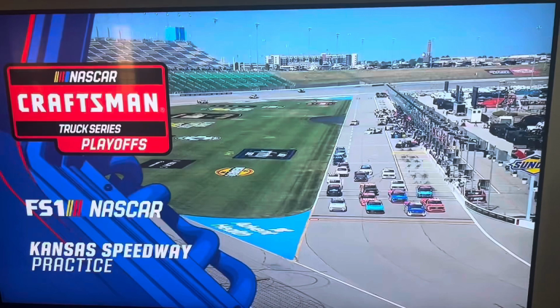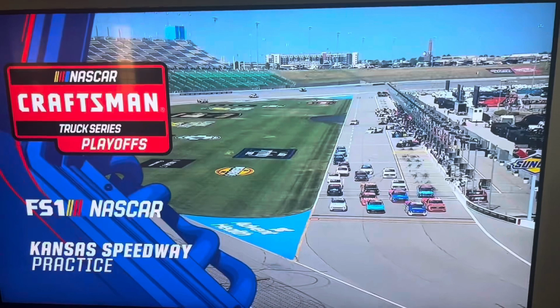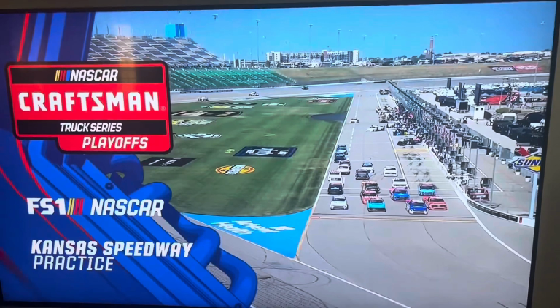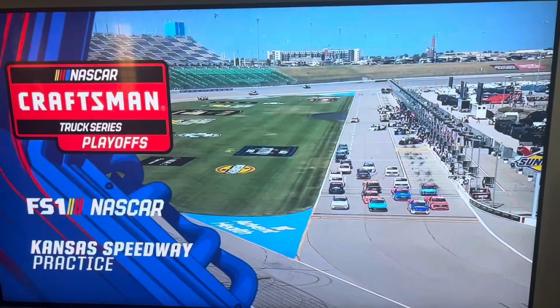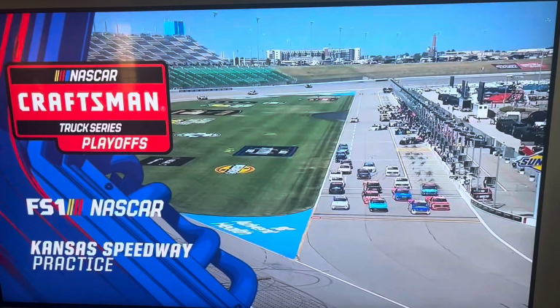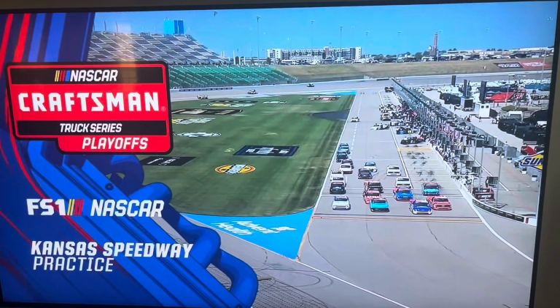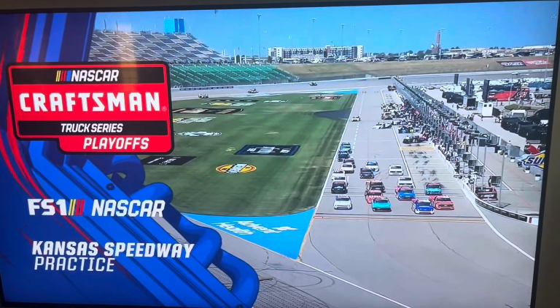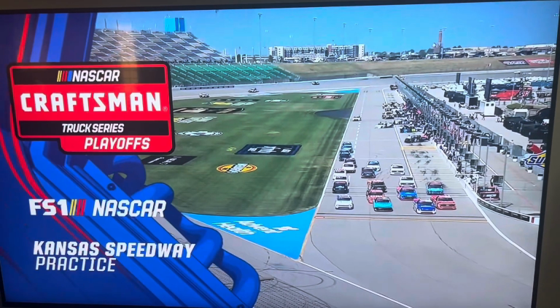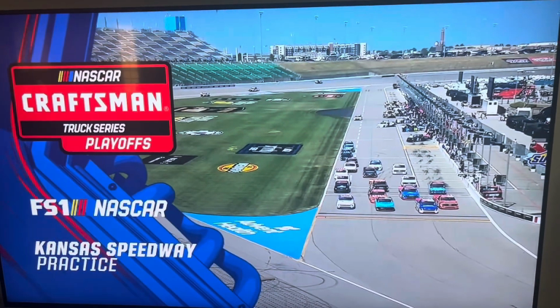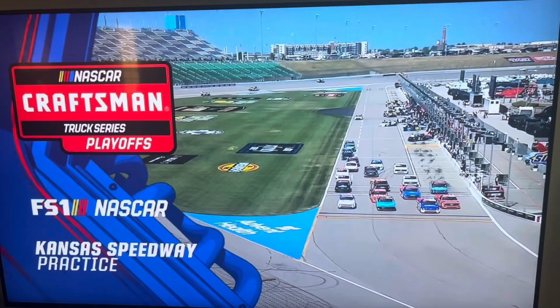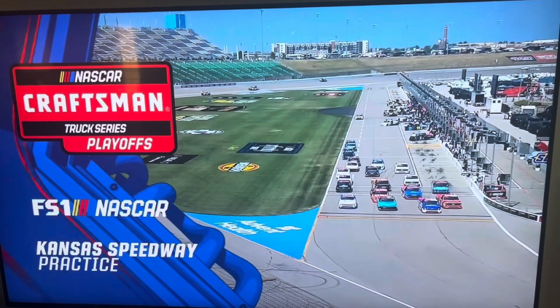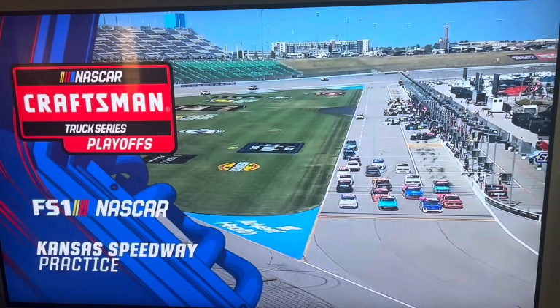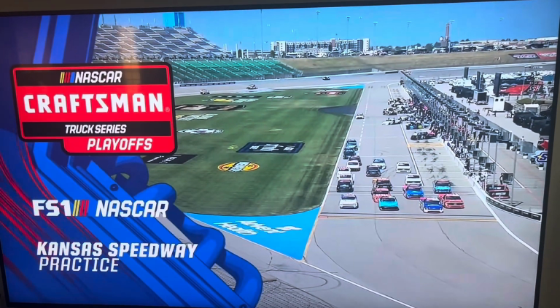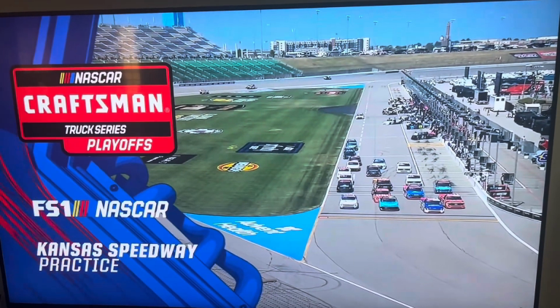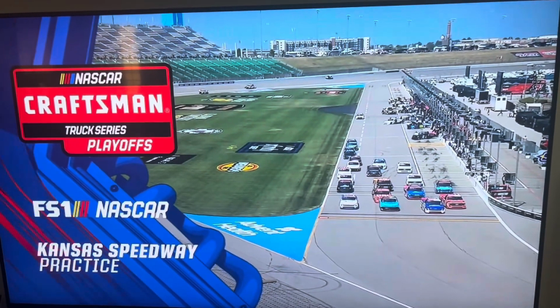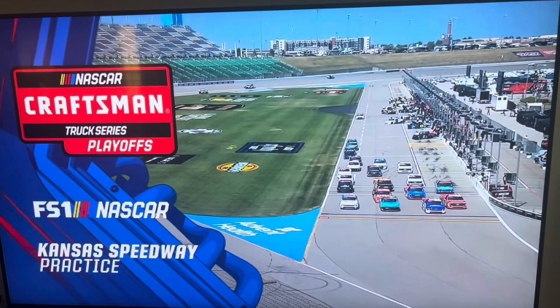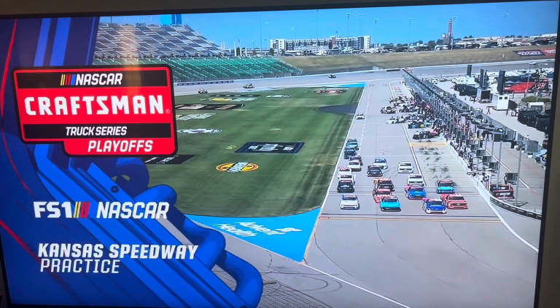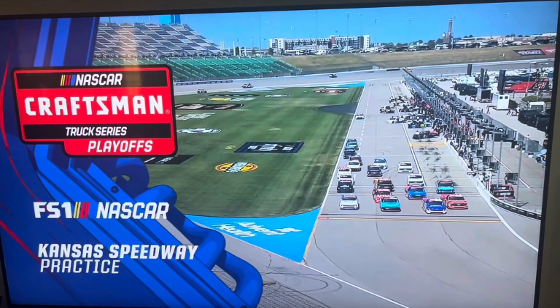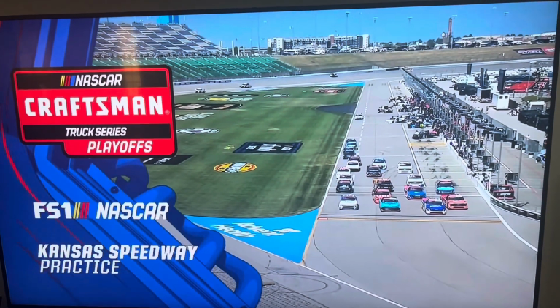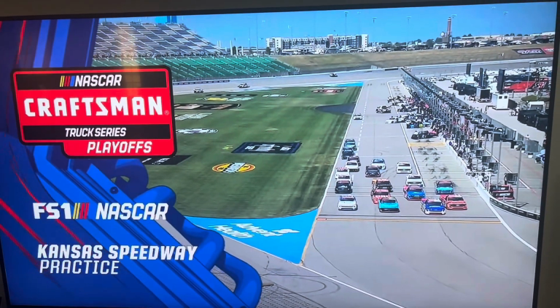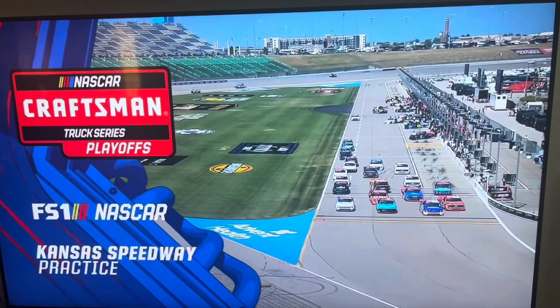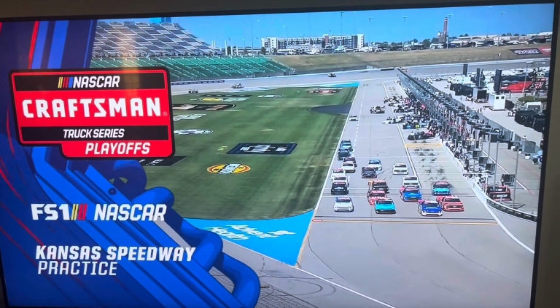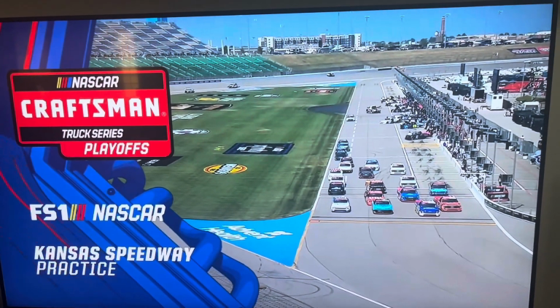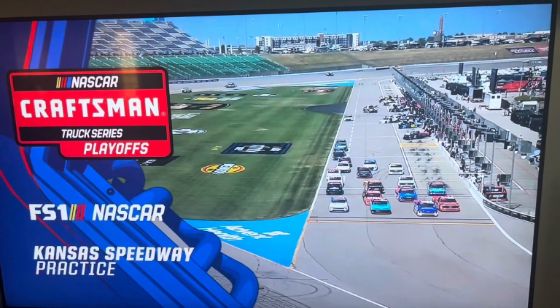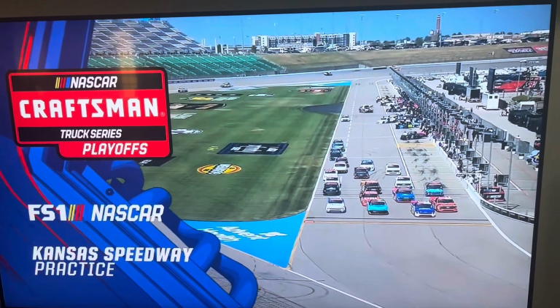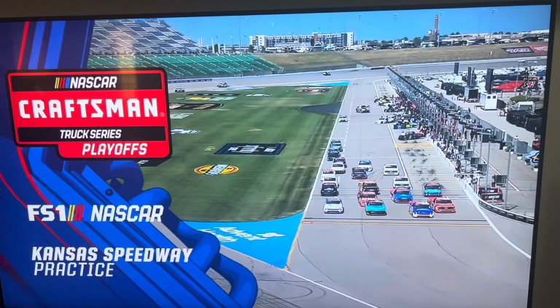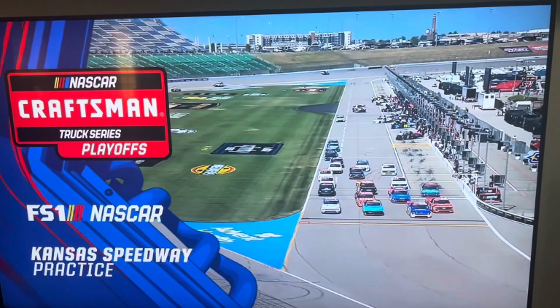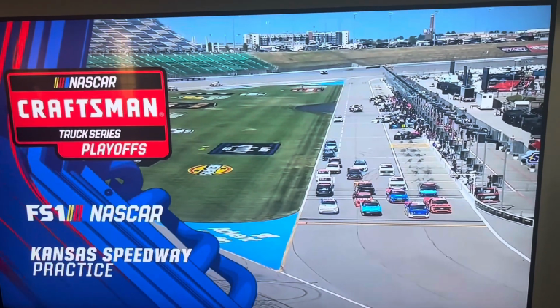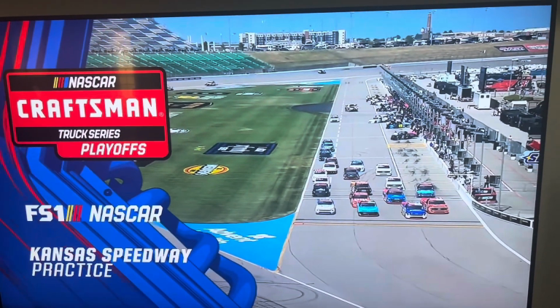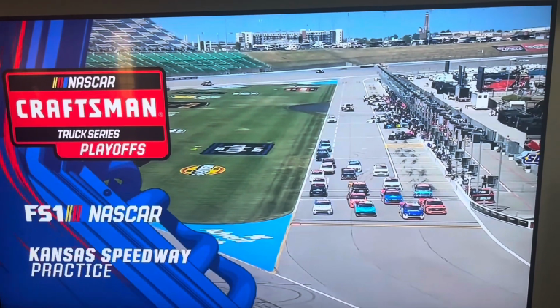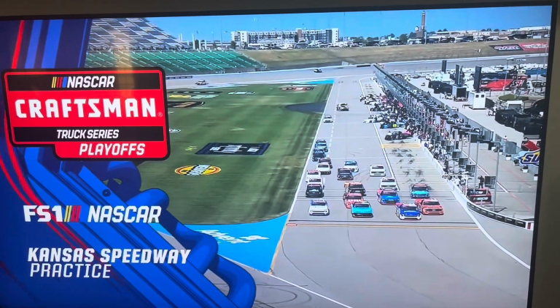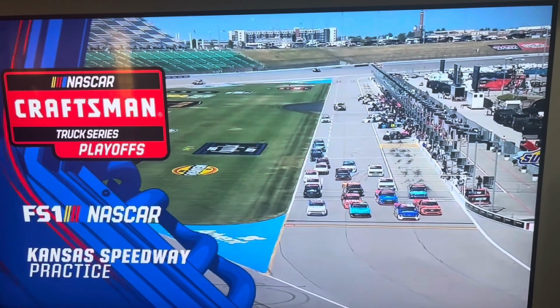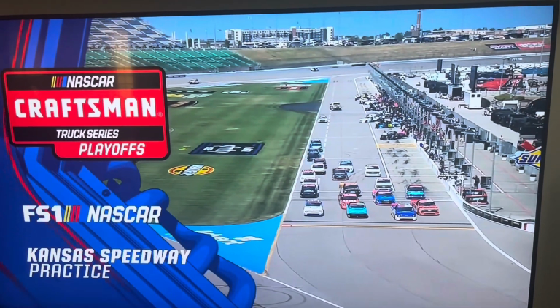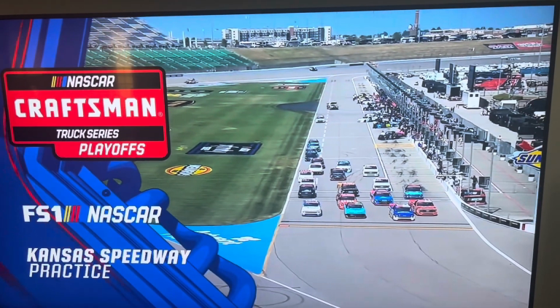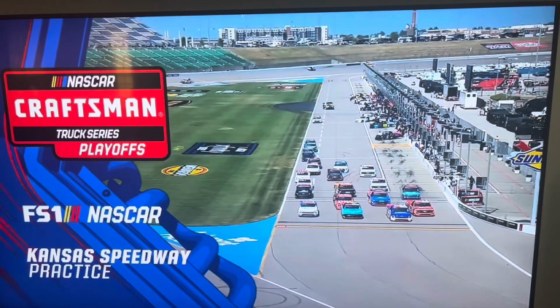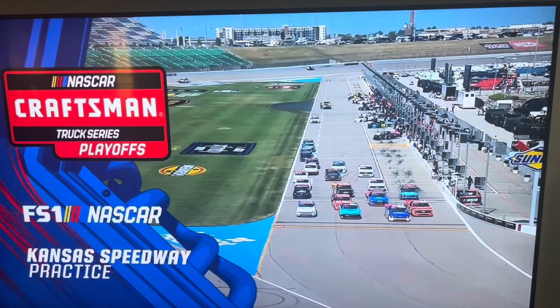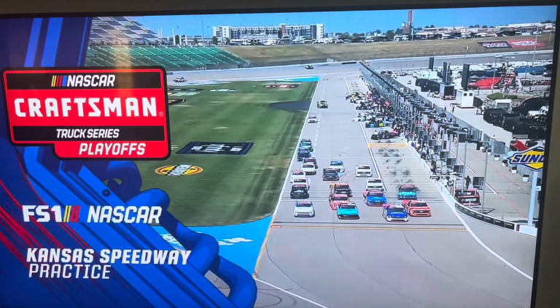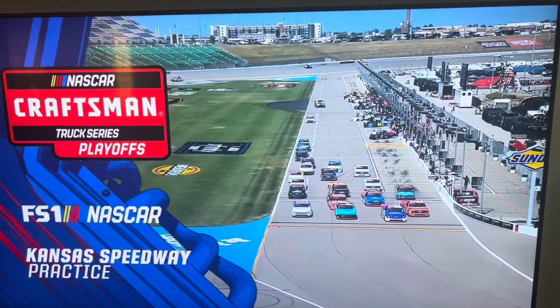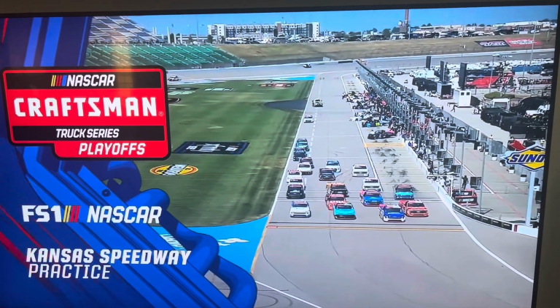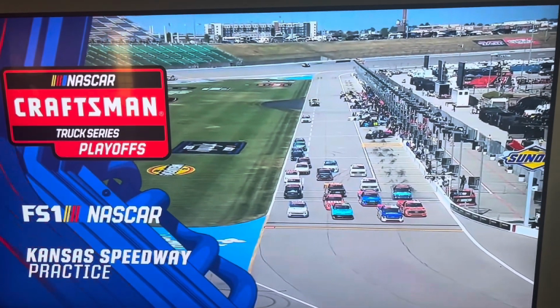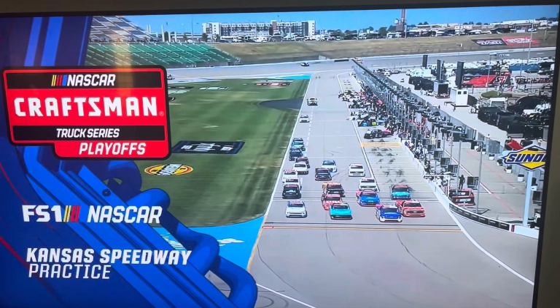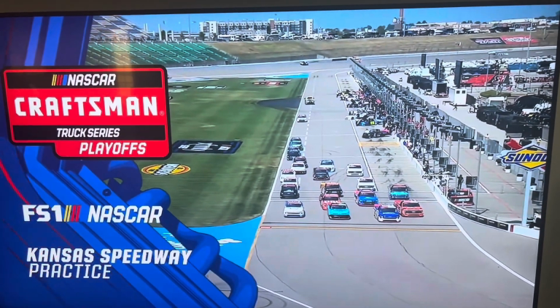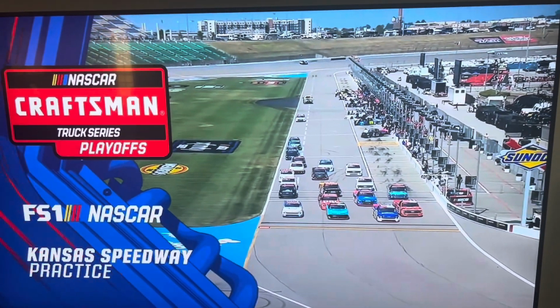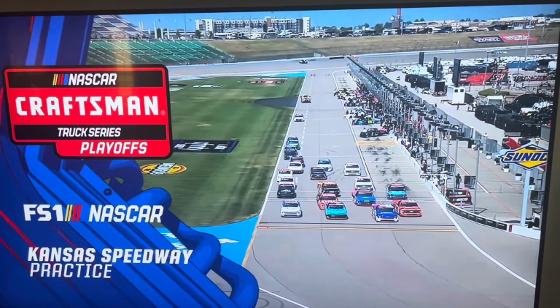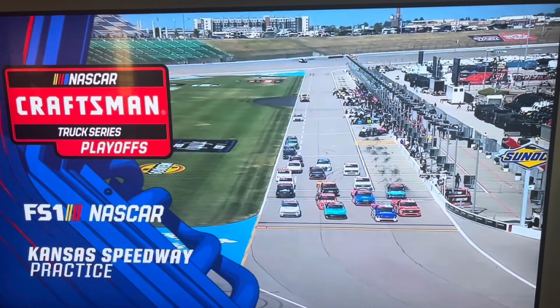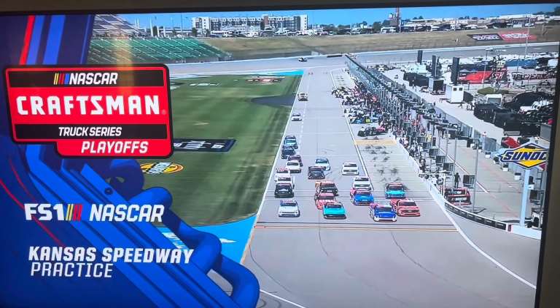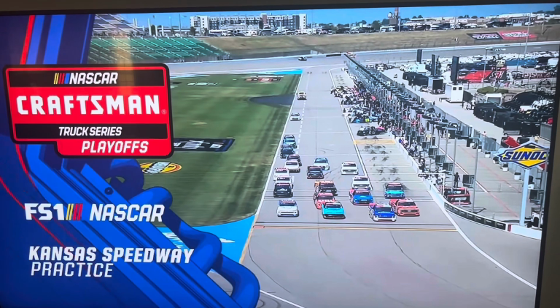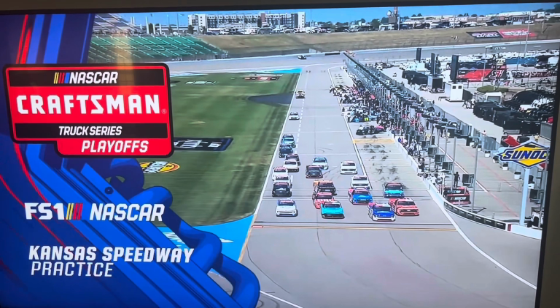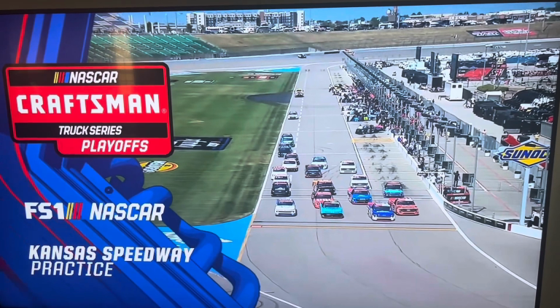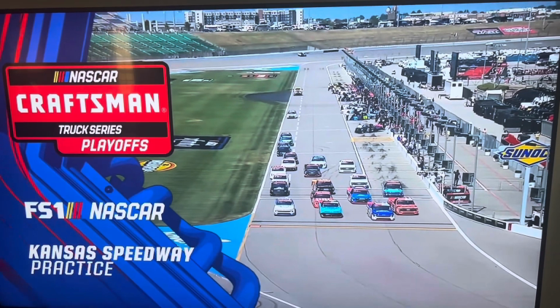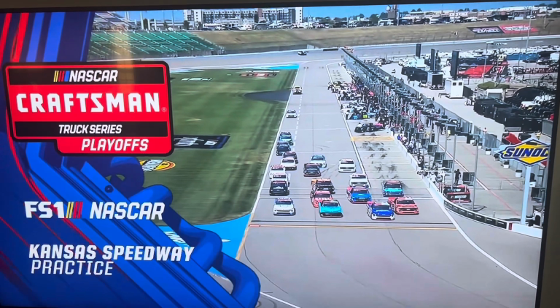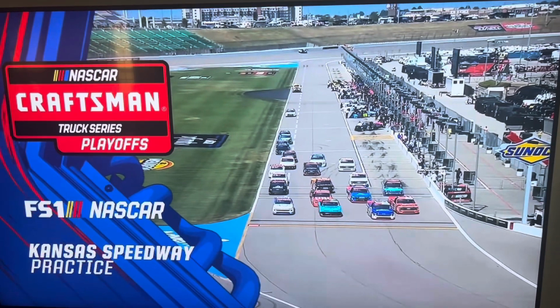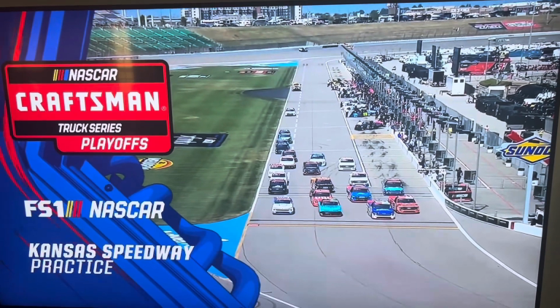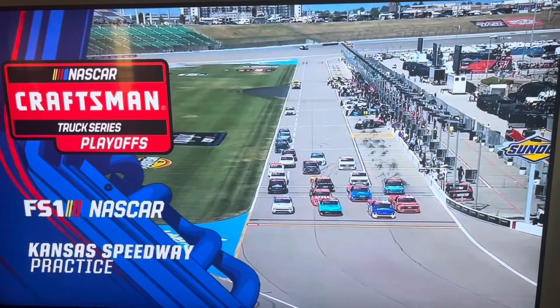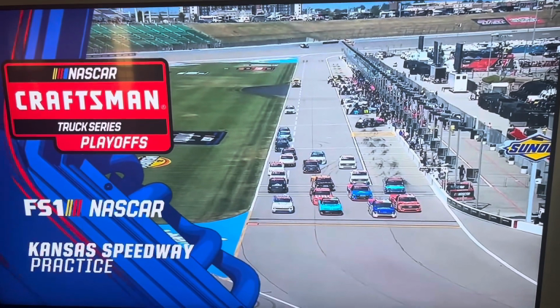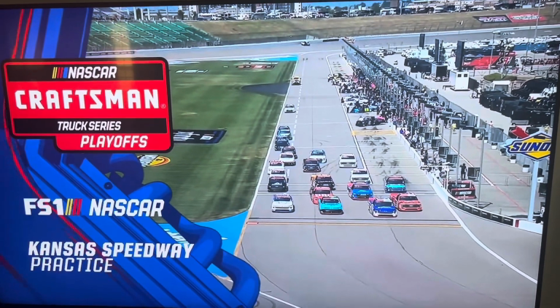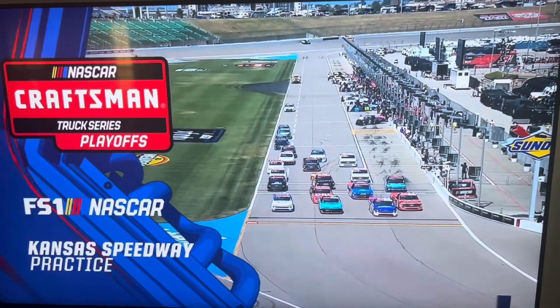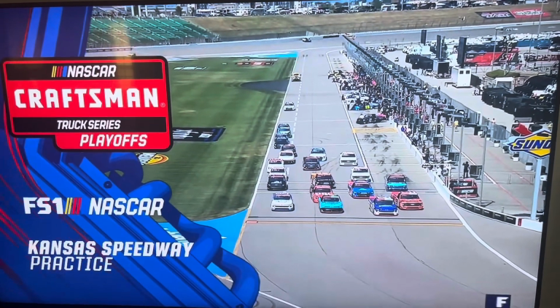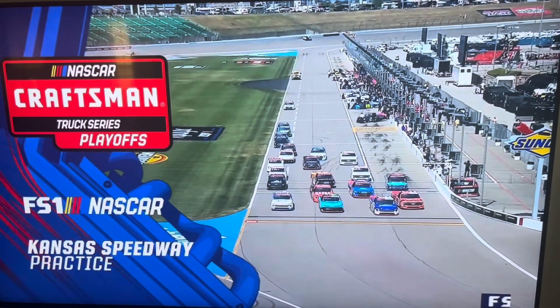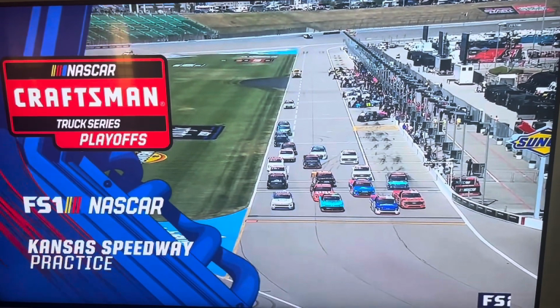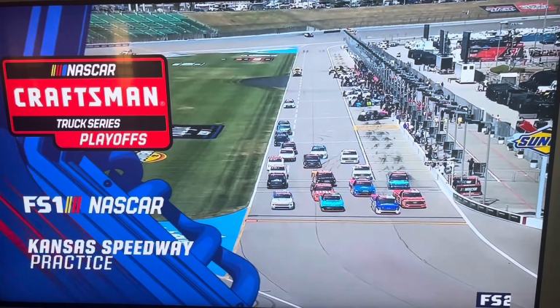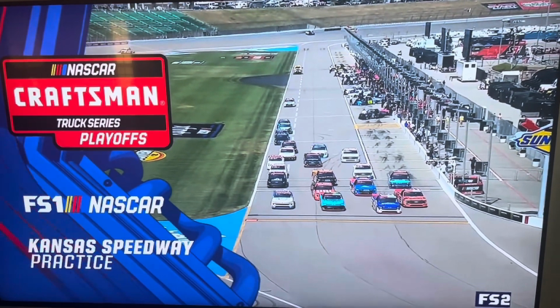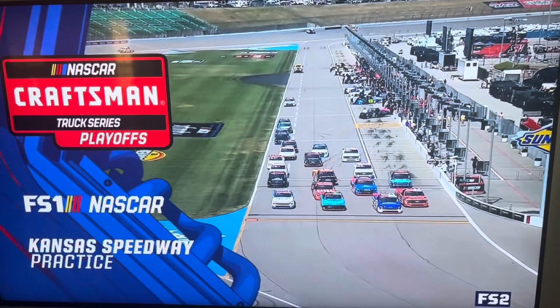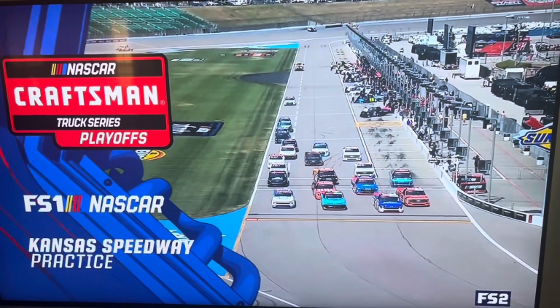Coming up, but first, it's the NASCAR Craftsman Truck Series Playoffs. As you see, the trucker is ready to go for practice.